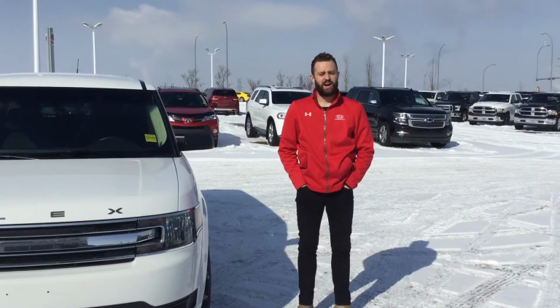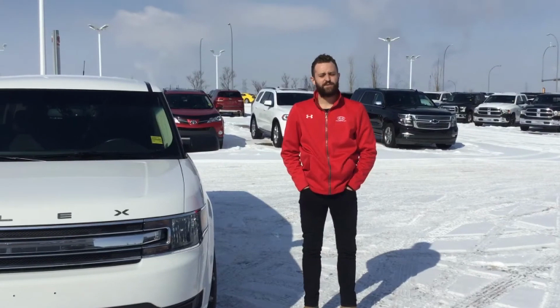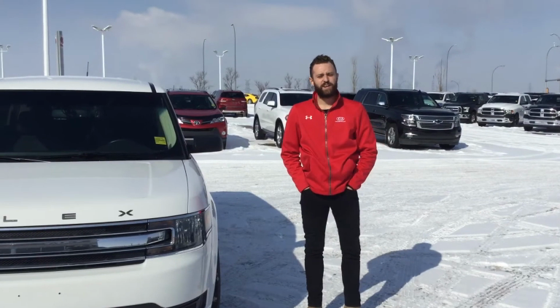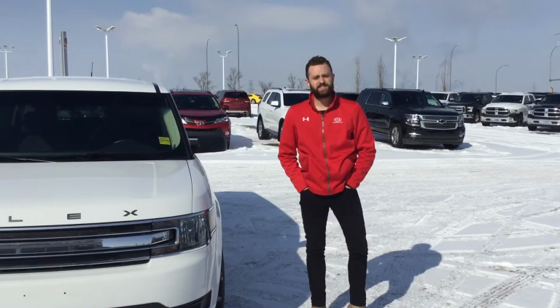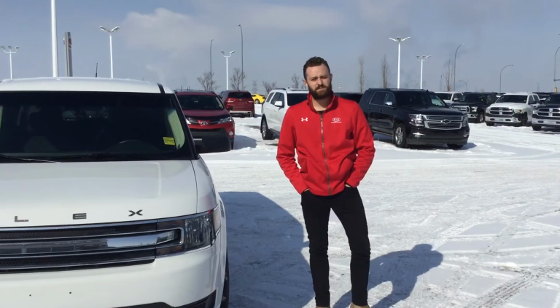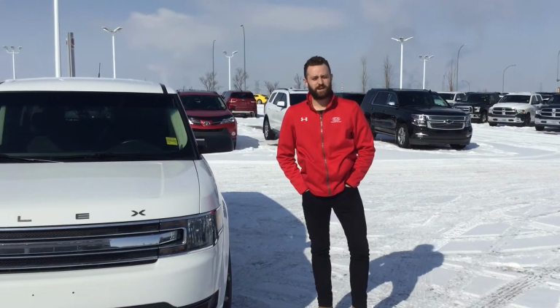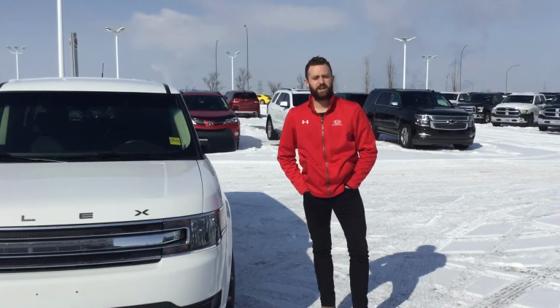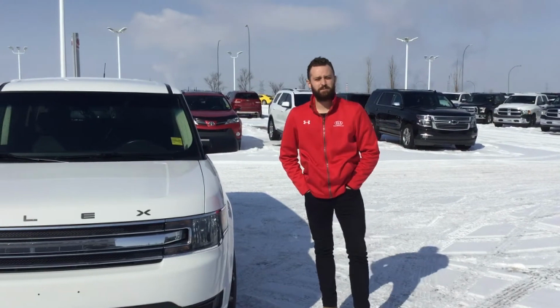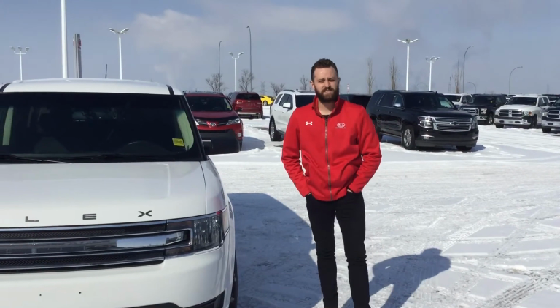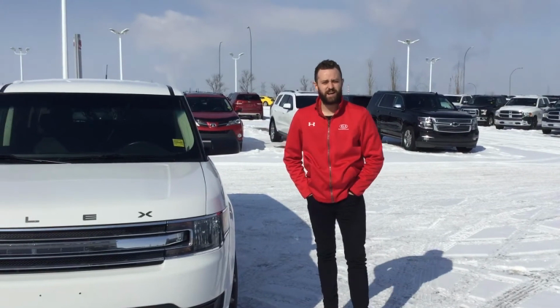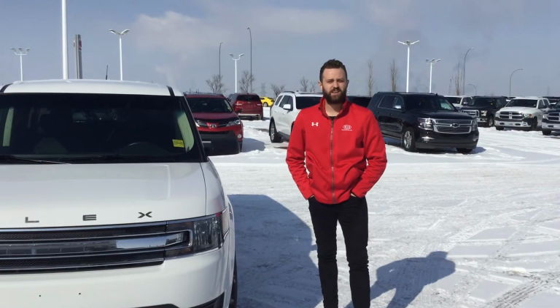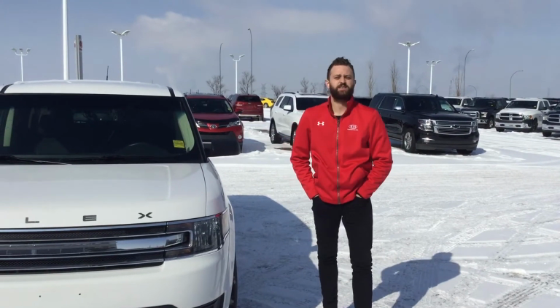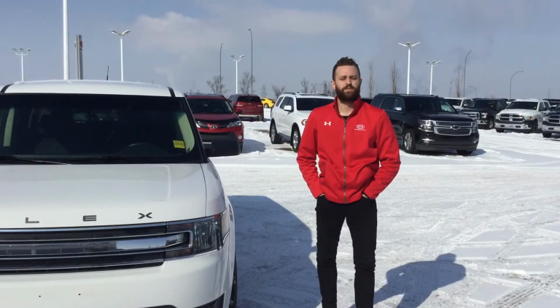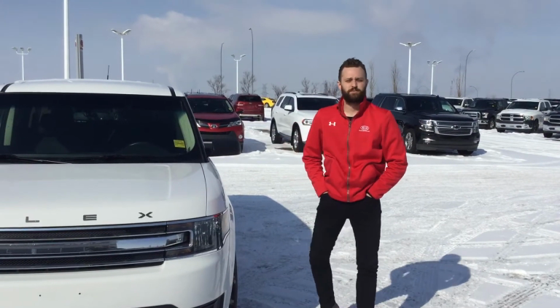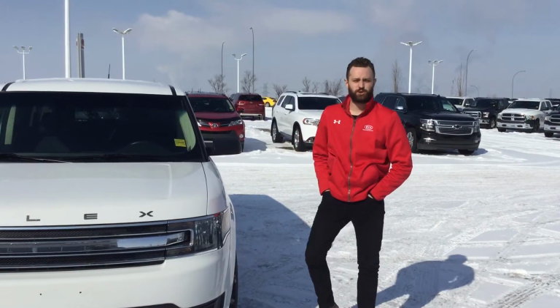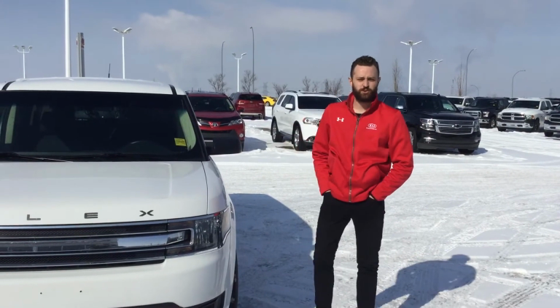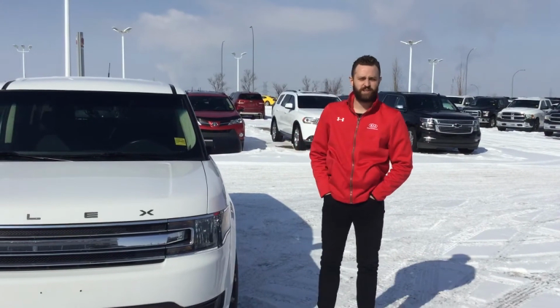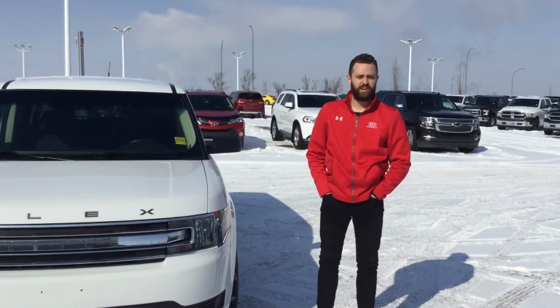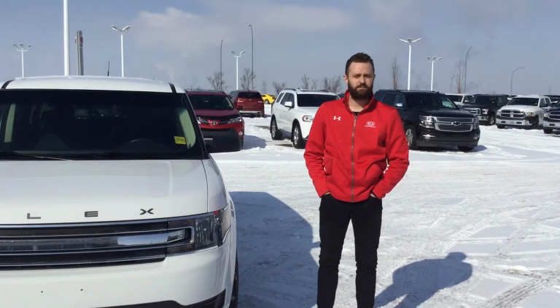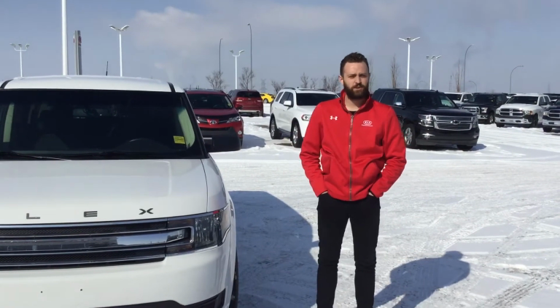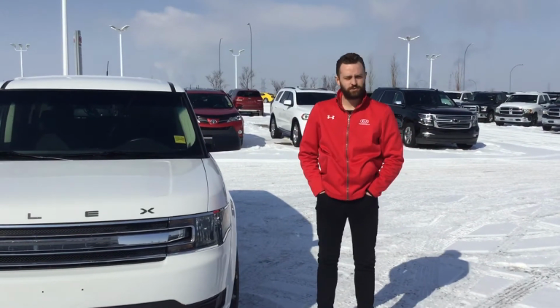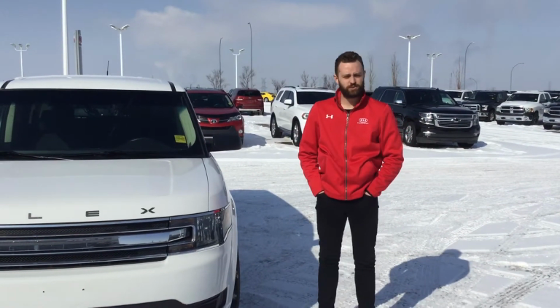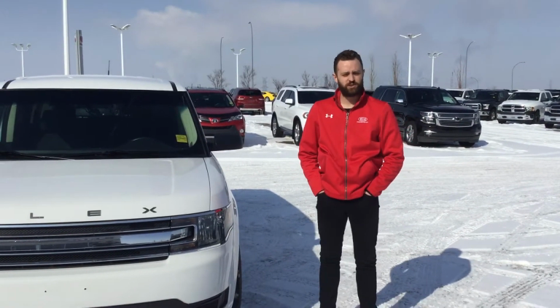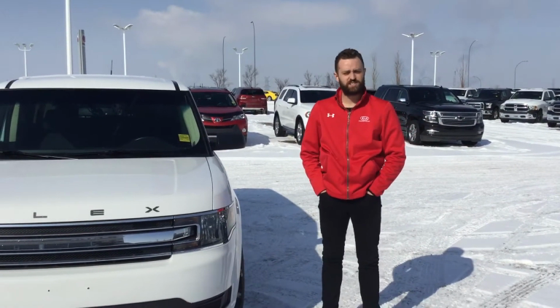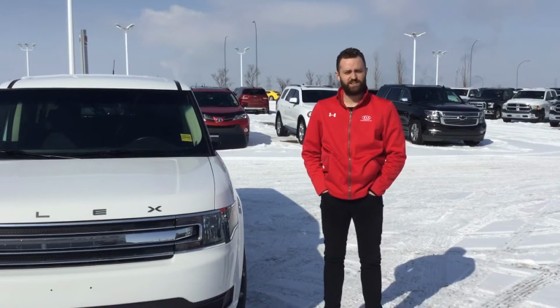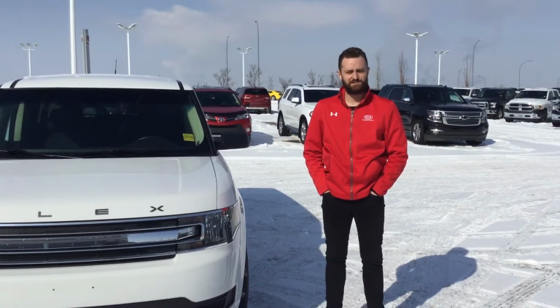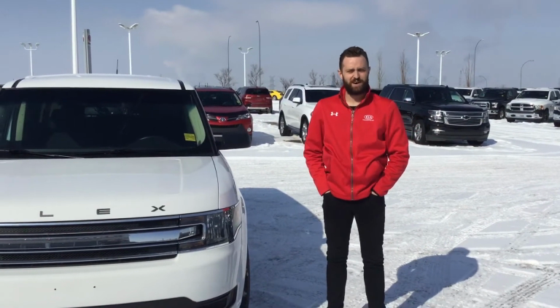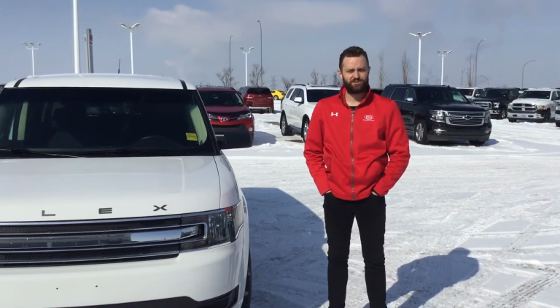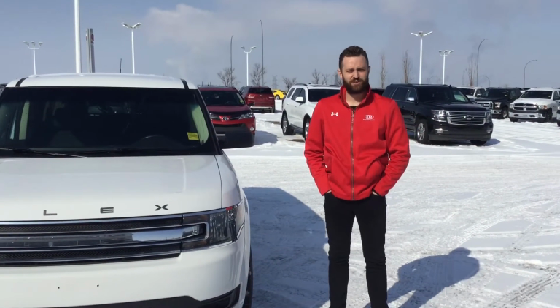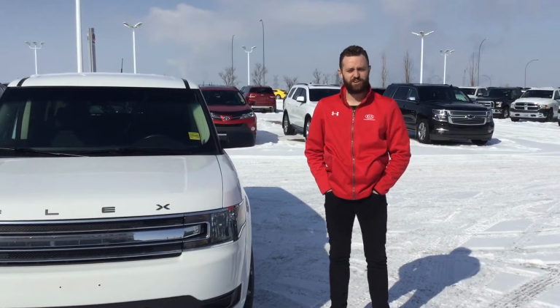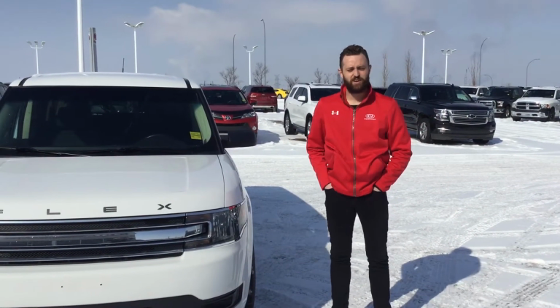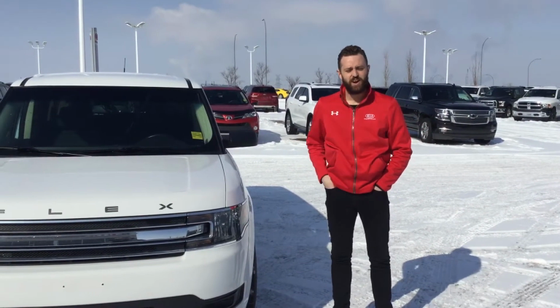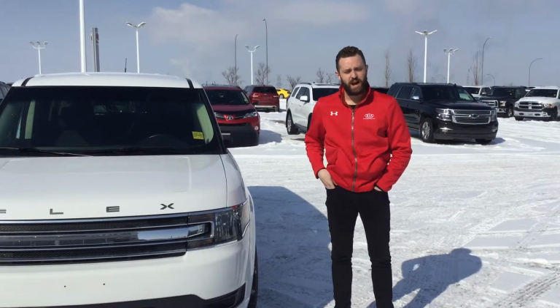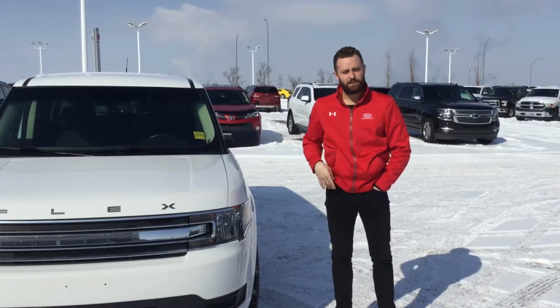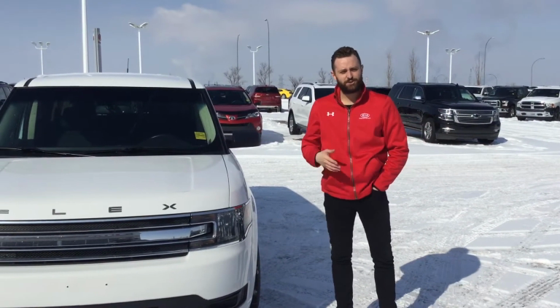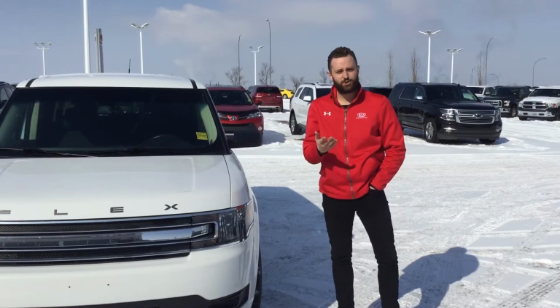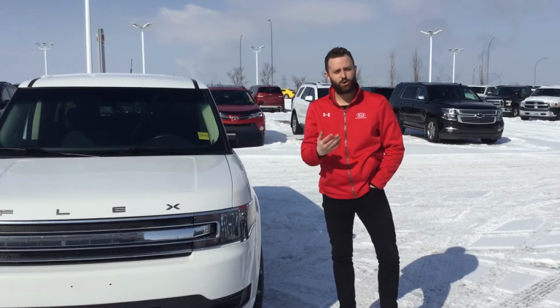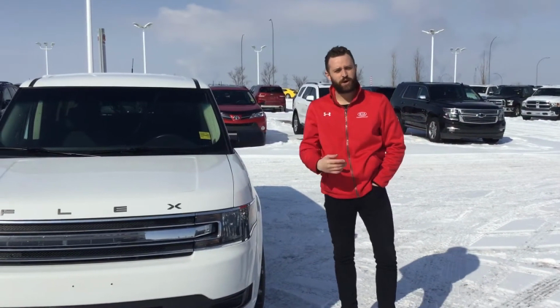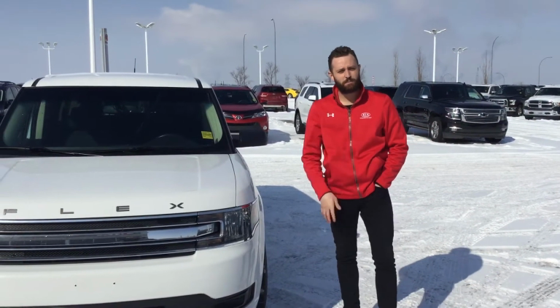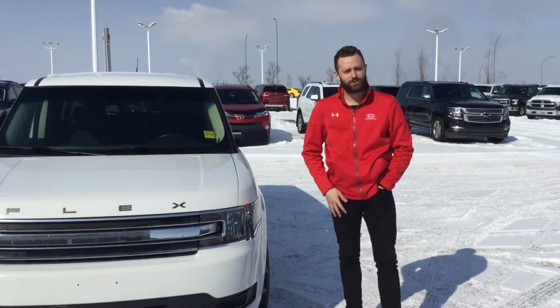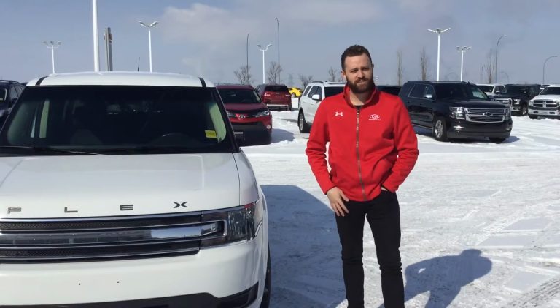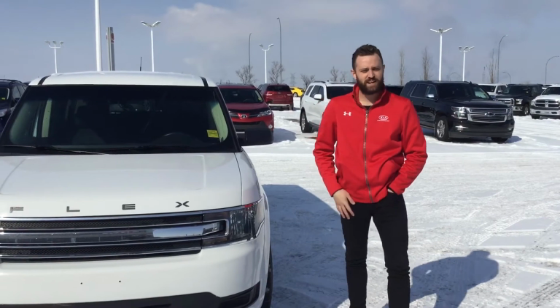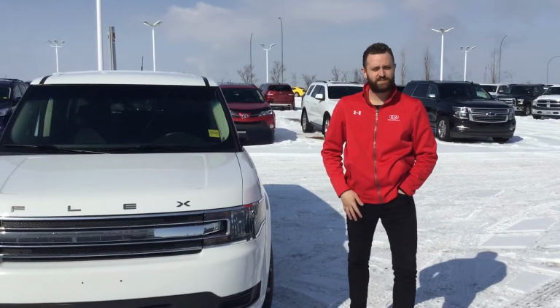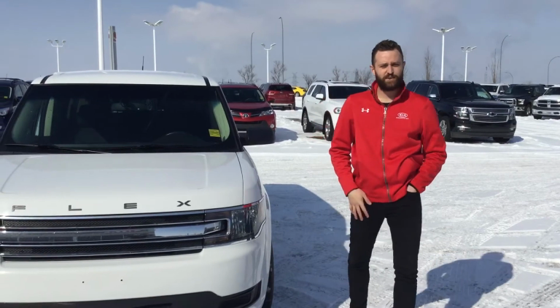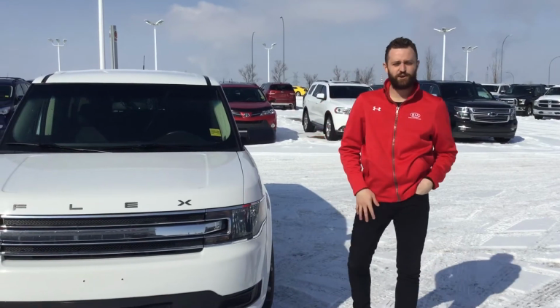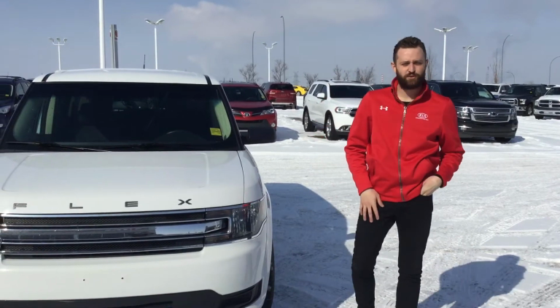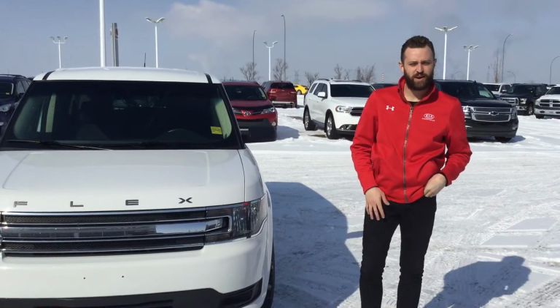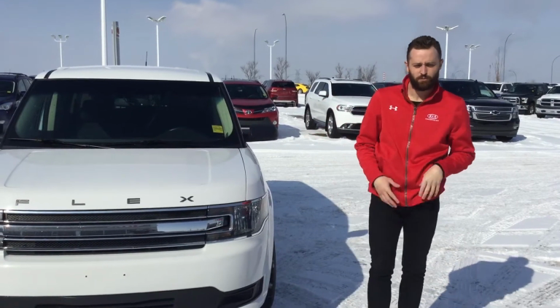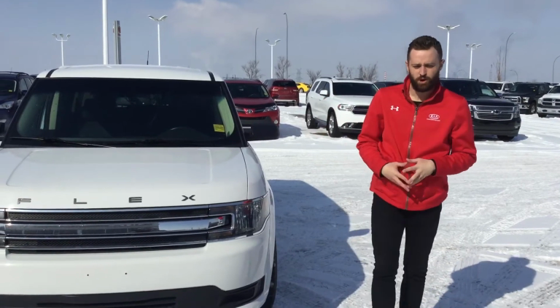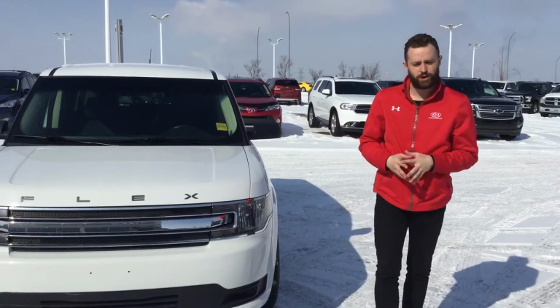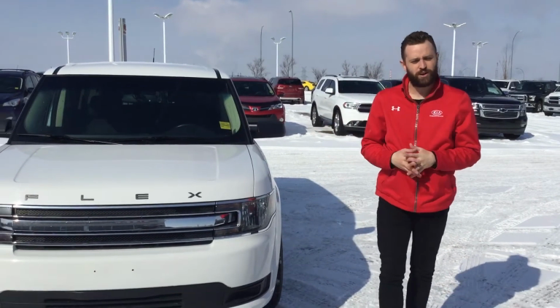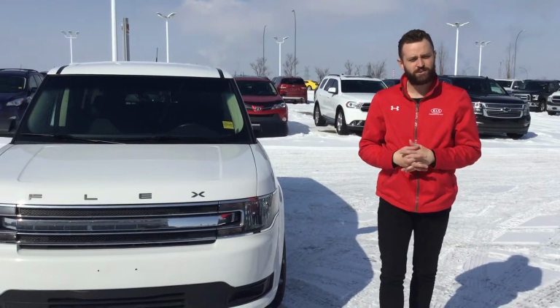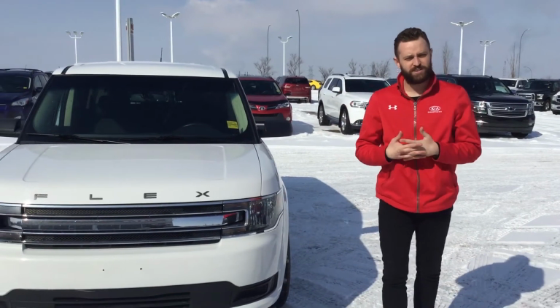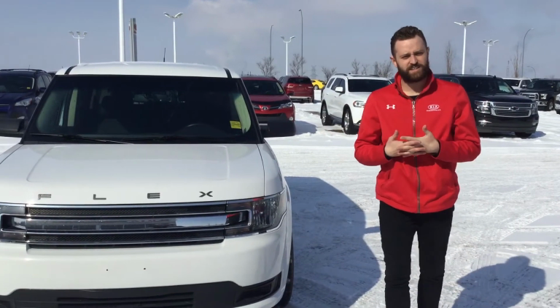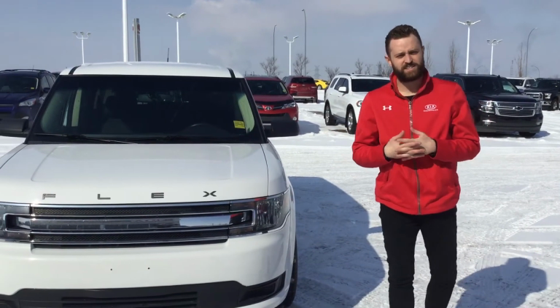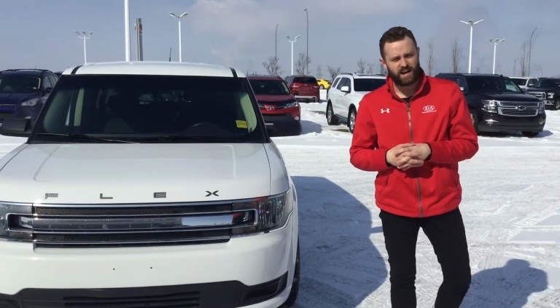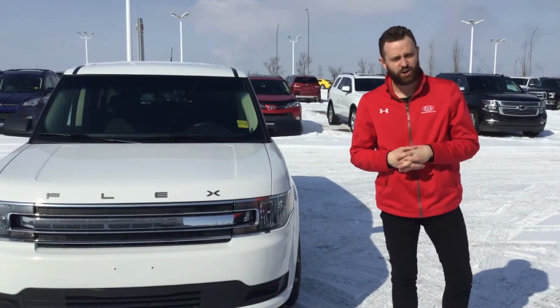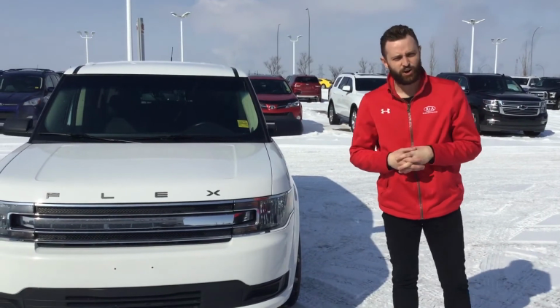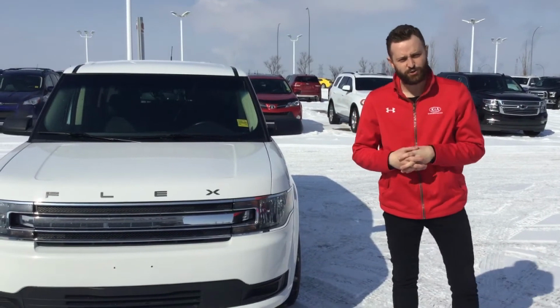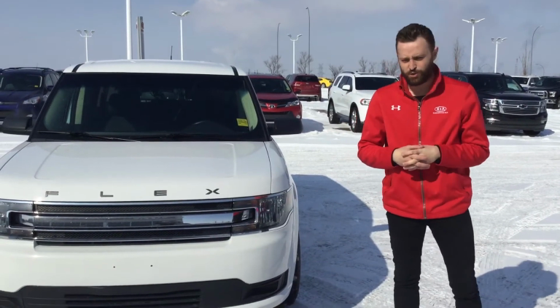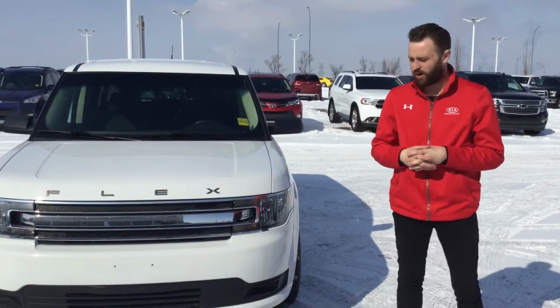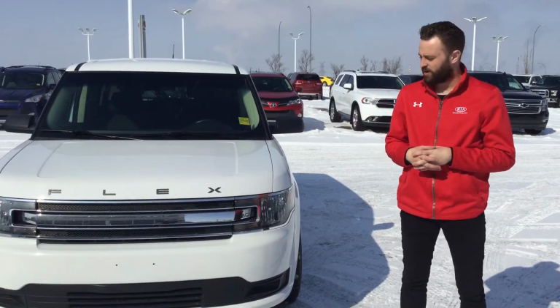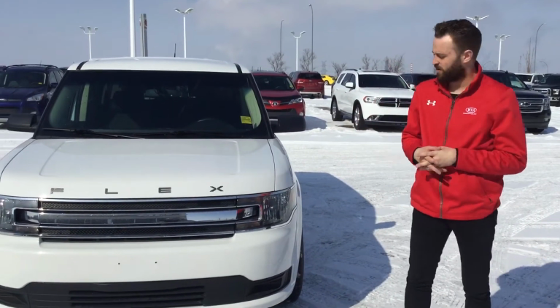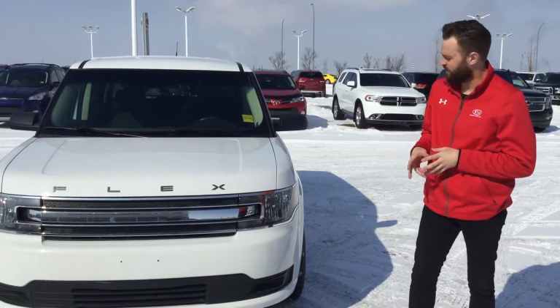Hi Vanessa, my name is Alex. I'm from Sherwood Kia, and I'm the used car sales manager here. I'm going to do a quick personalized video walkaround of the exact car you inquired on.